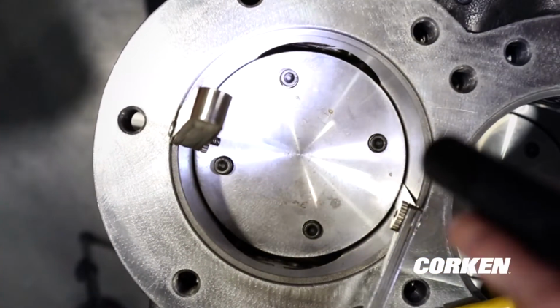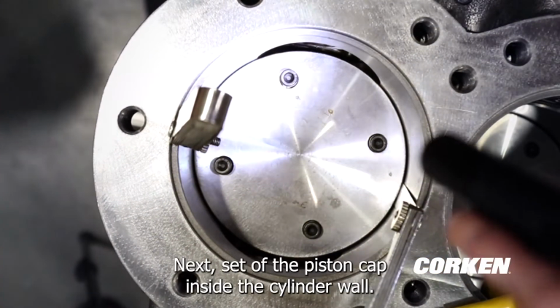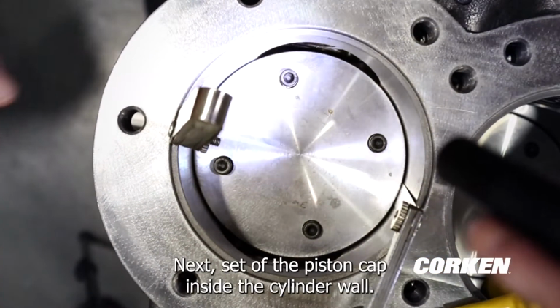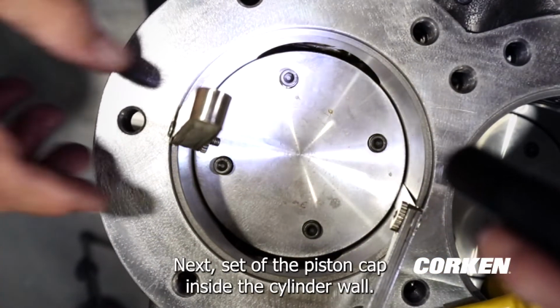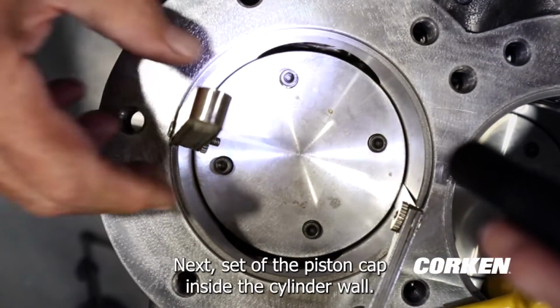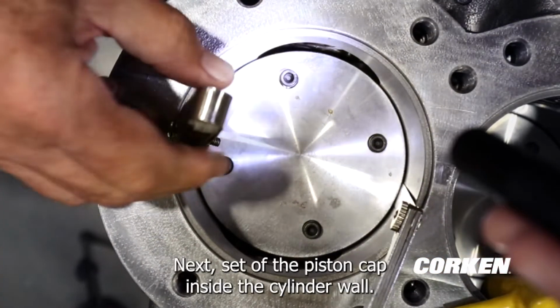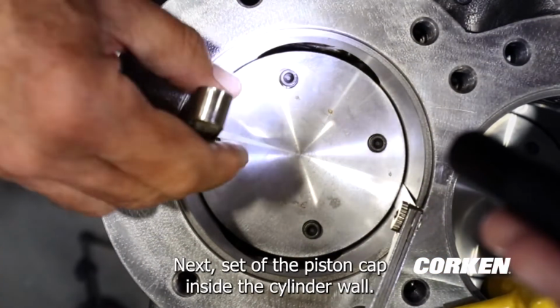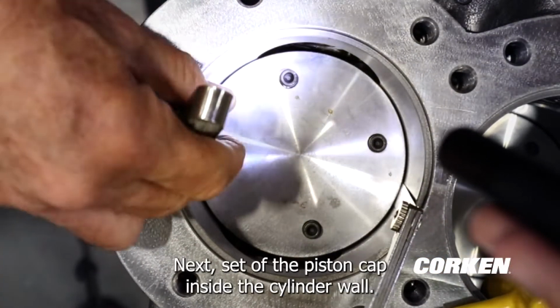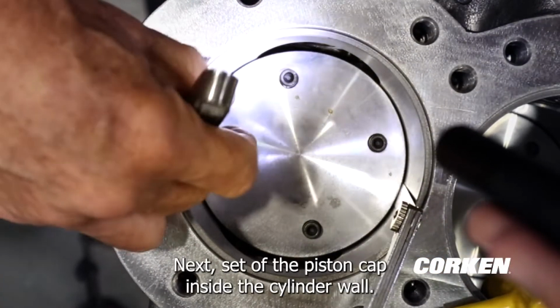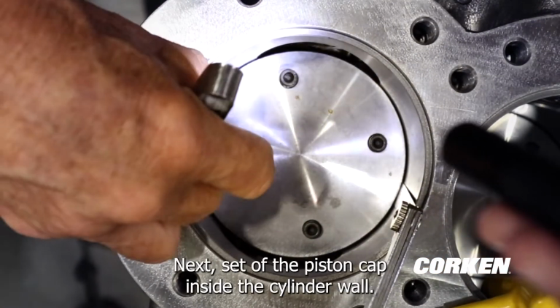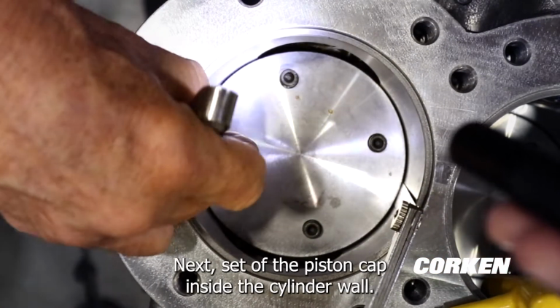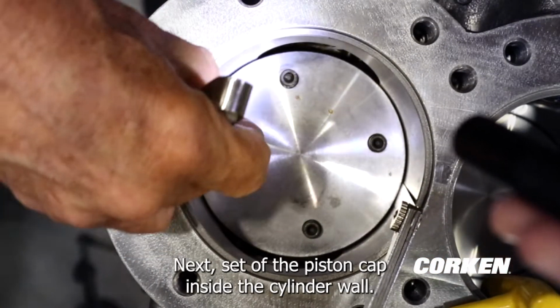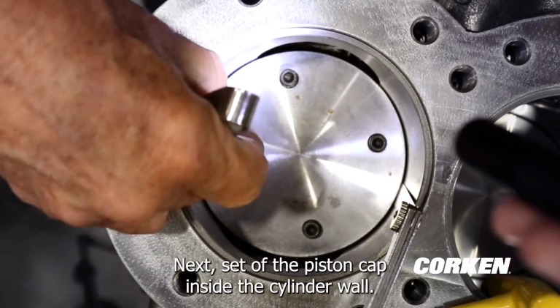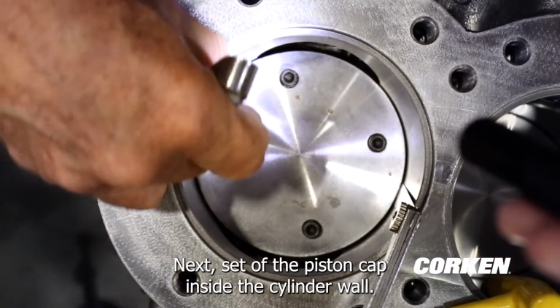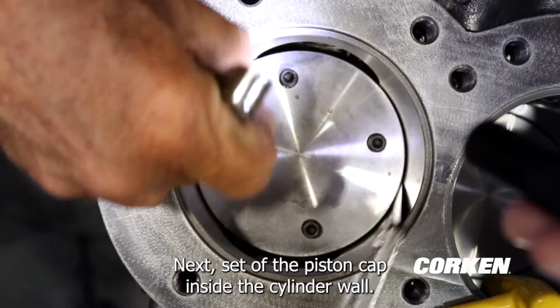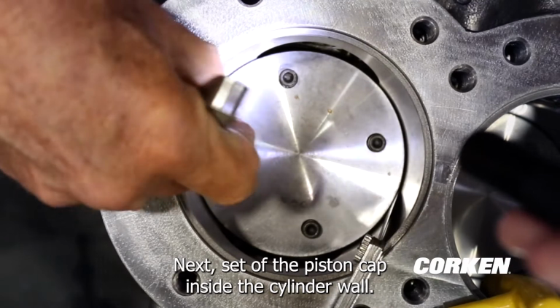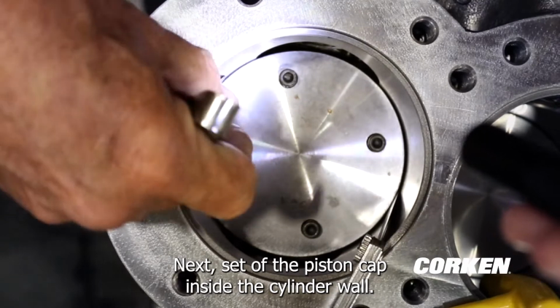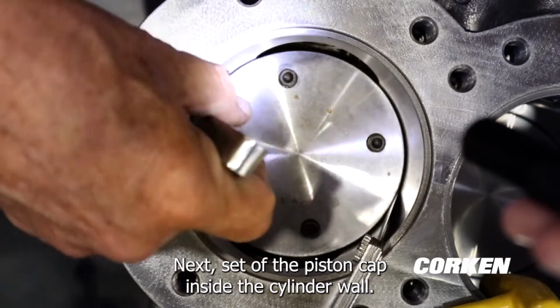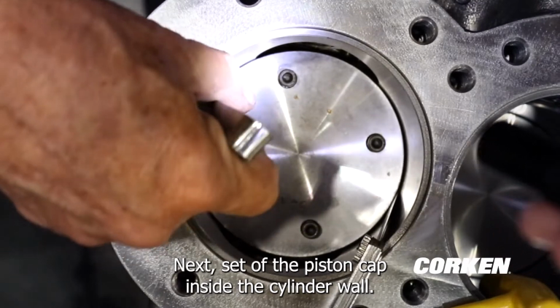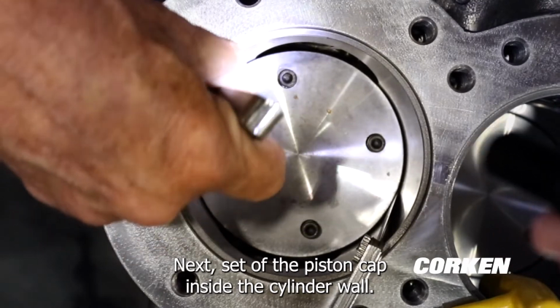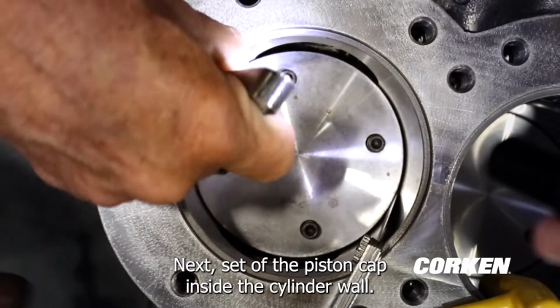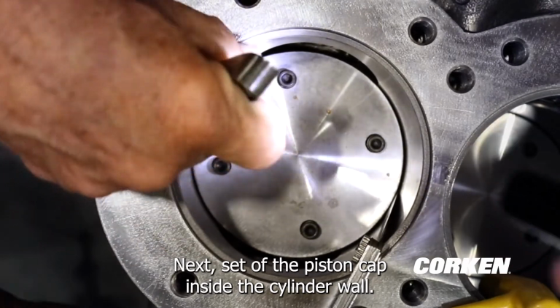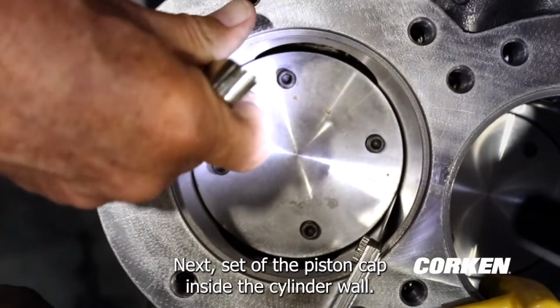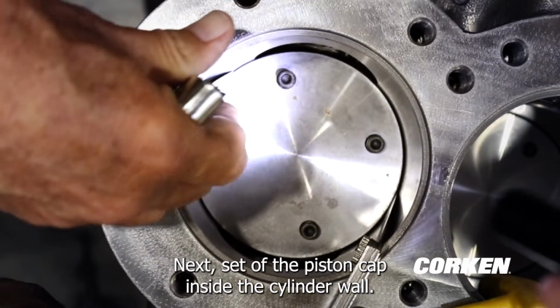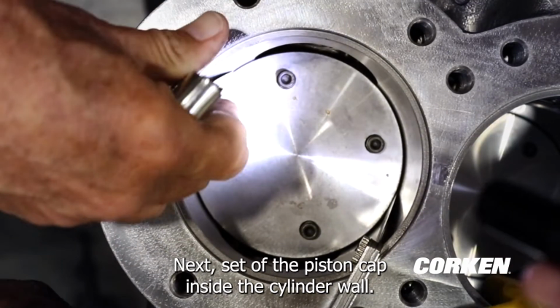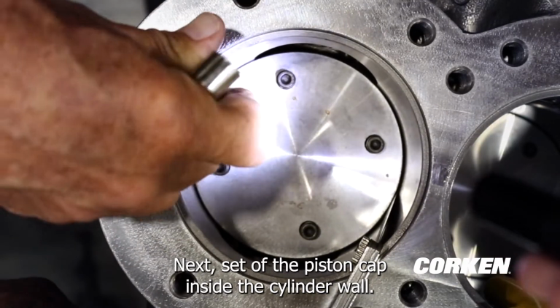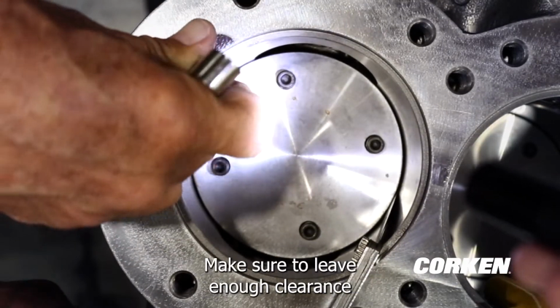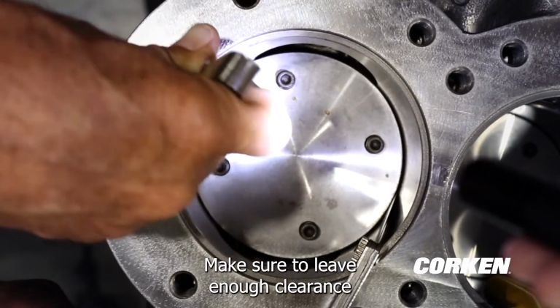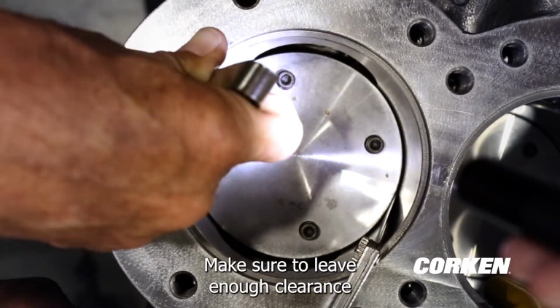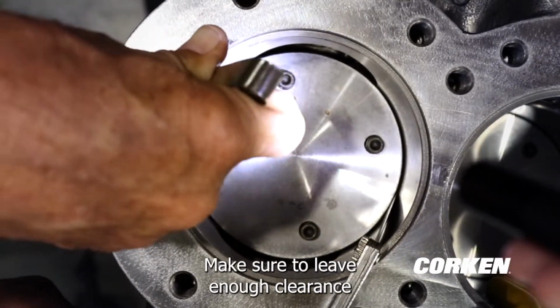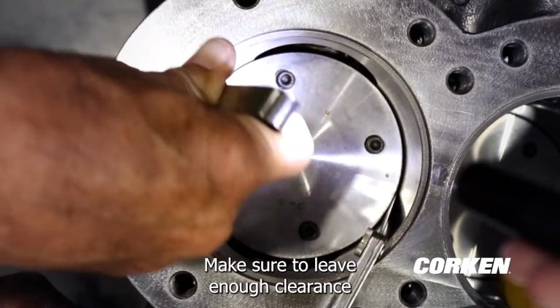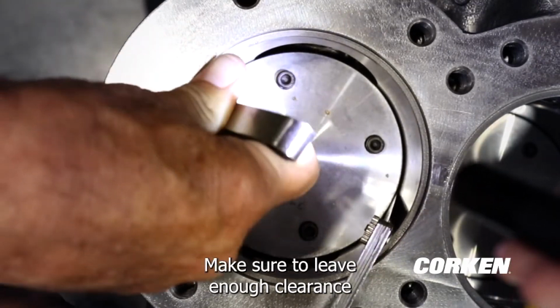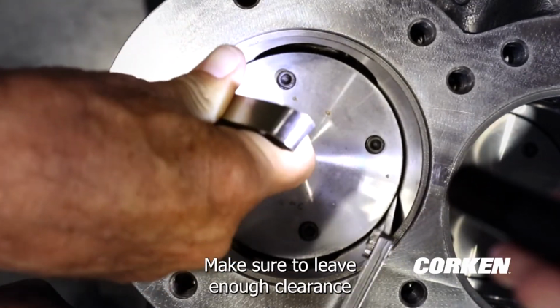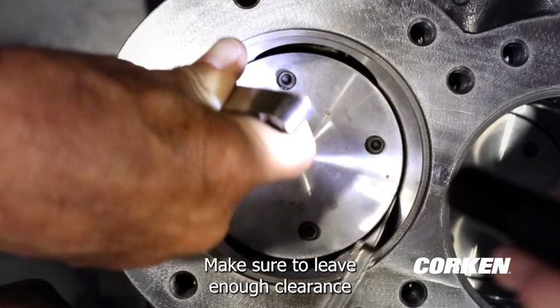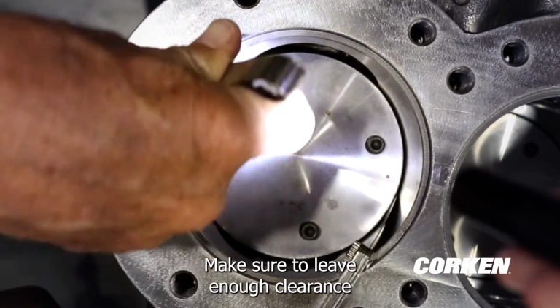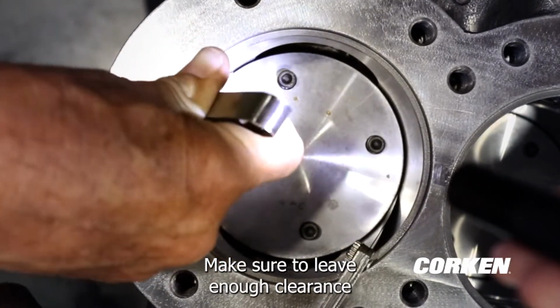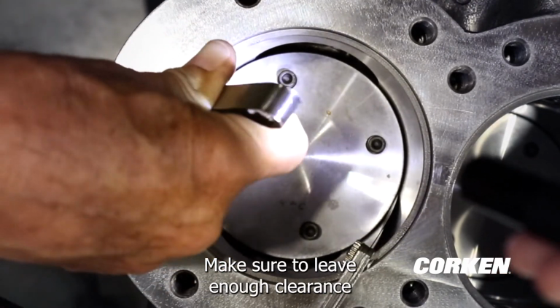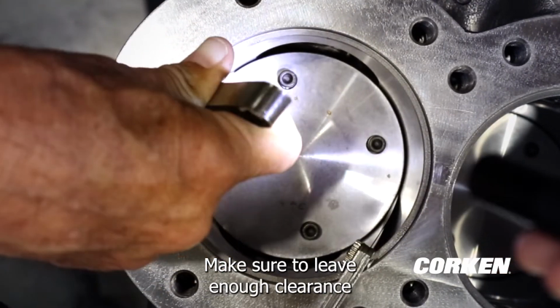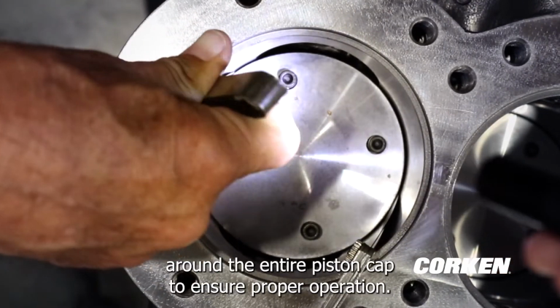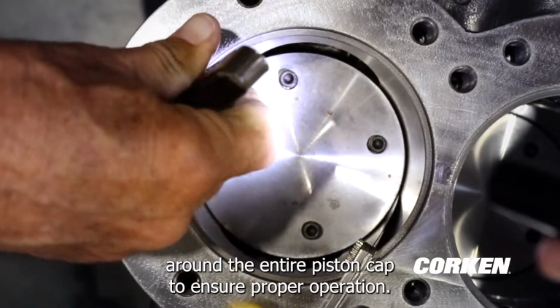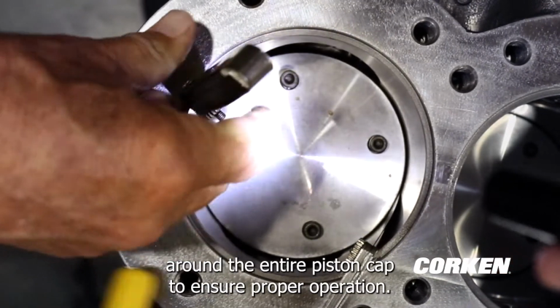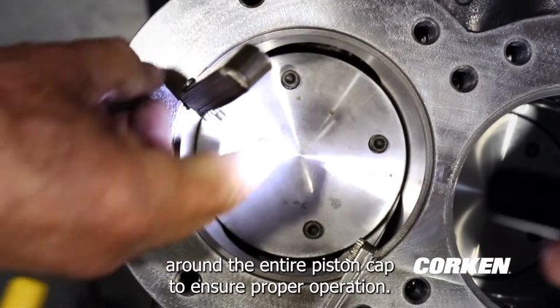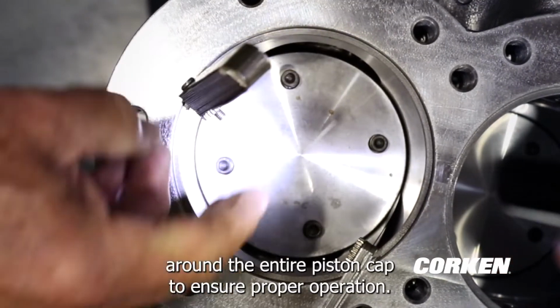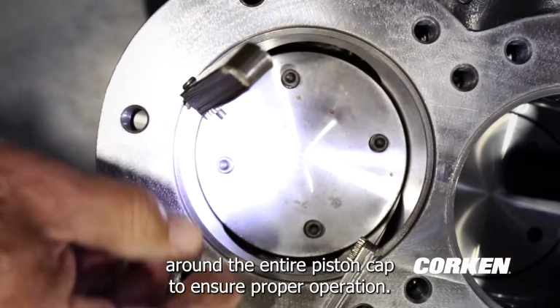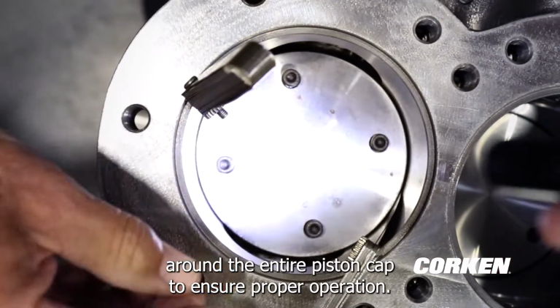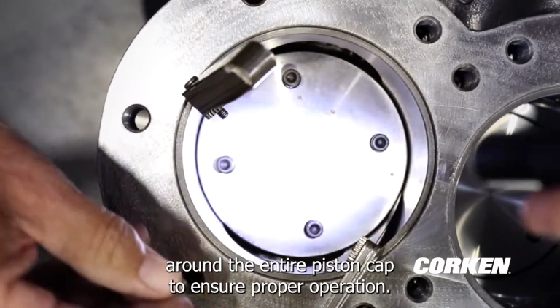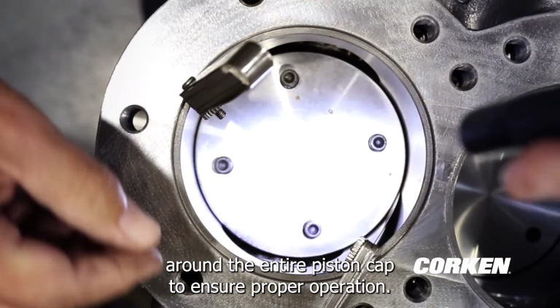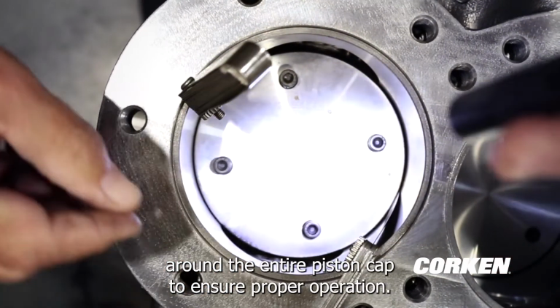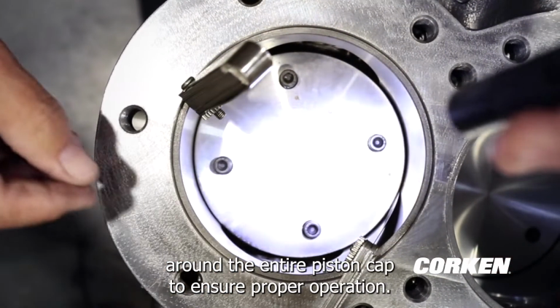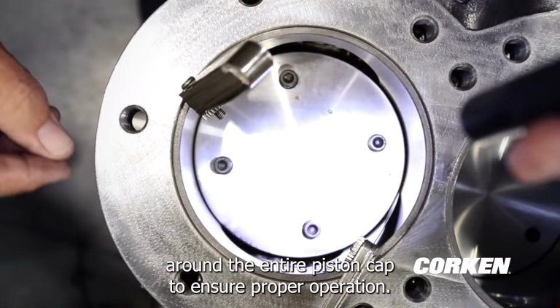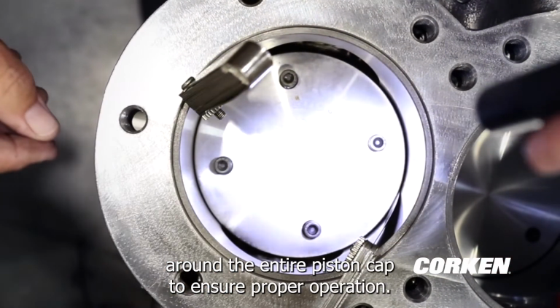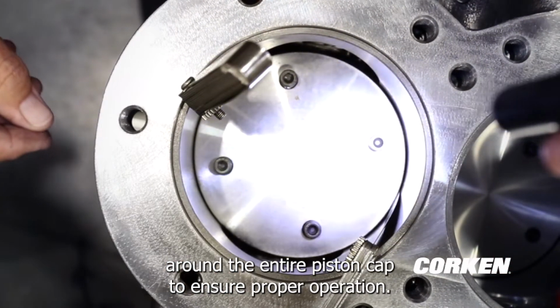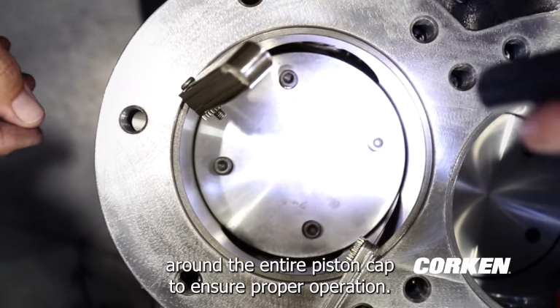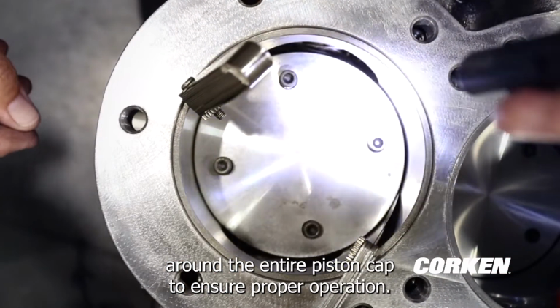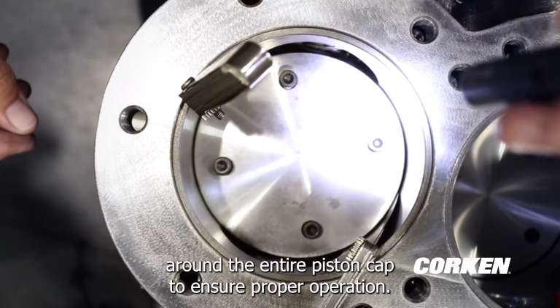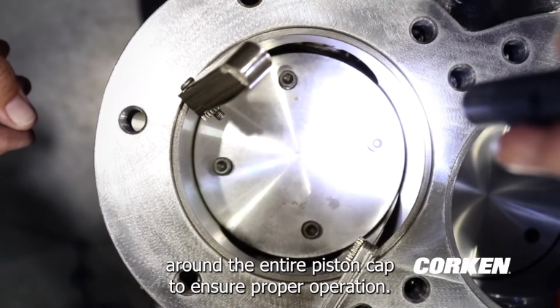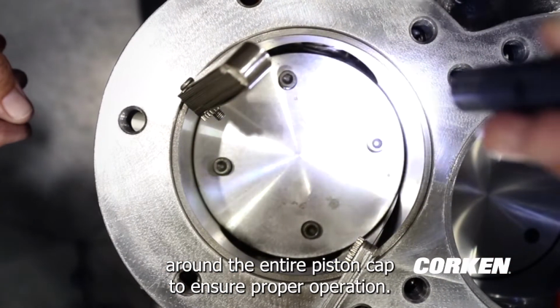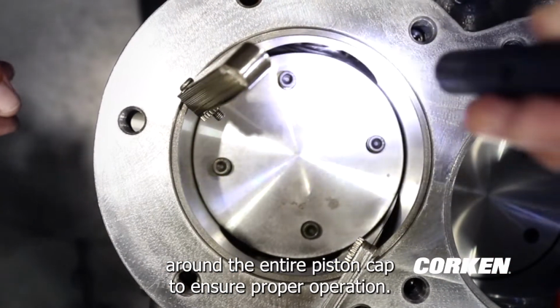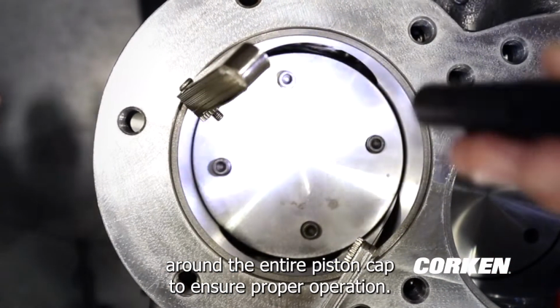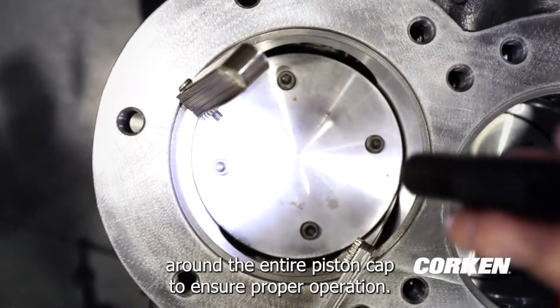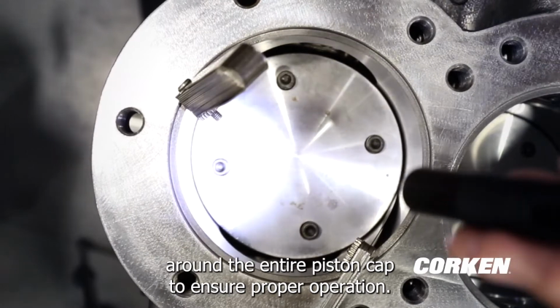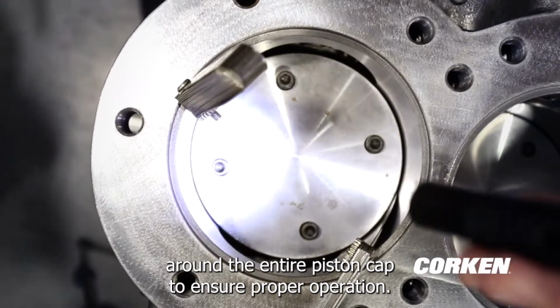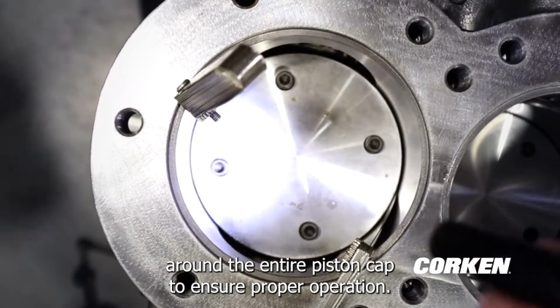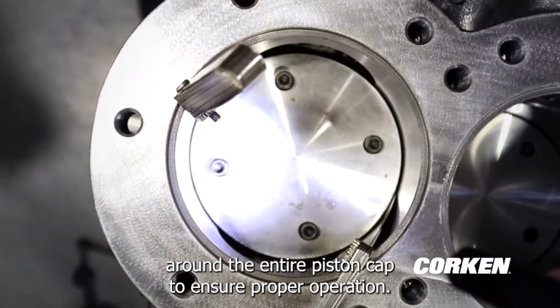Next, center the piston cap inside the cylinder wall. Make sure to leave enough clearance around the entire piston cap to ensure proper operation.